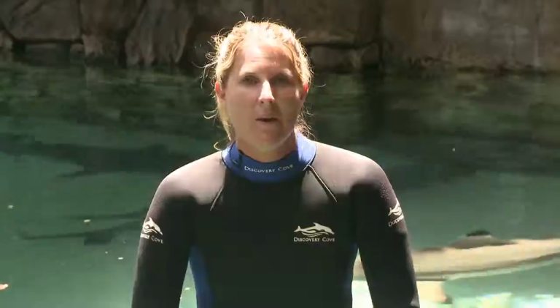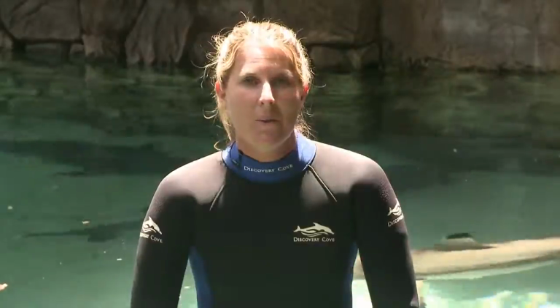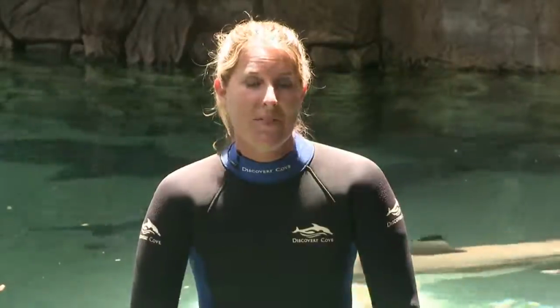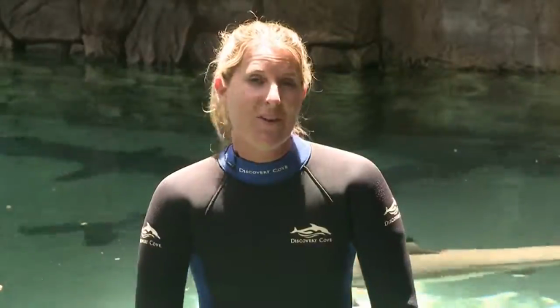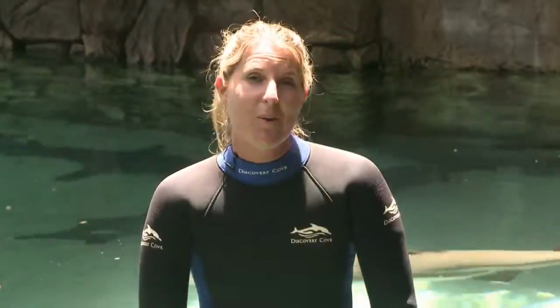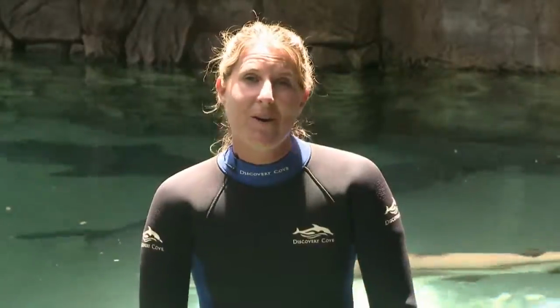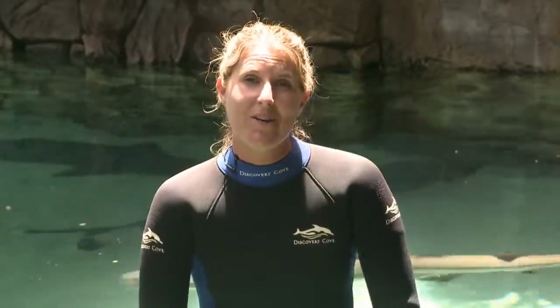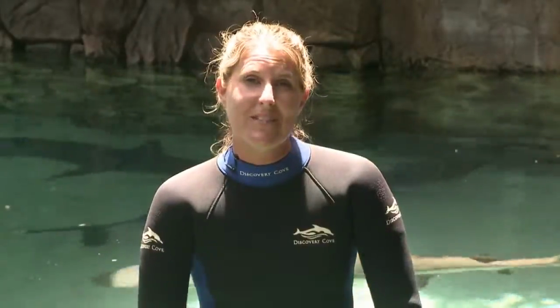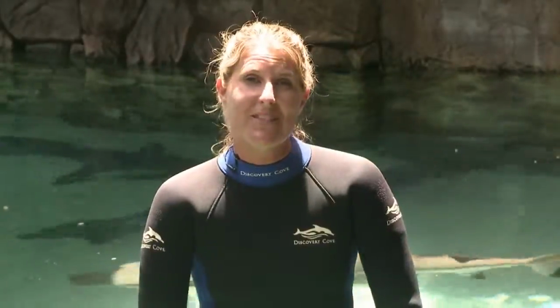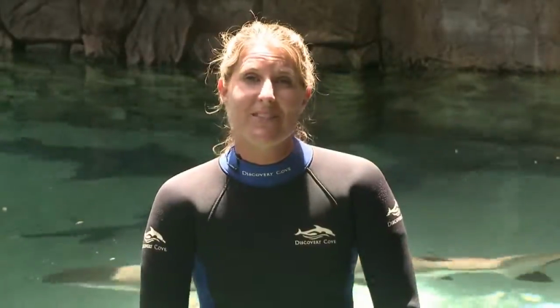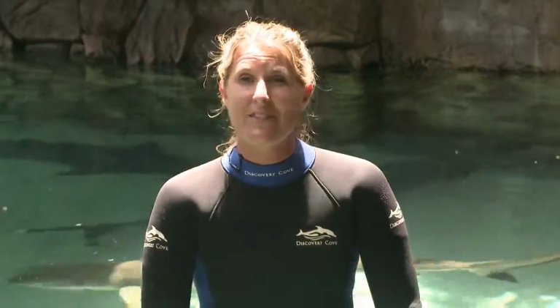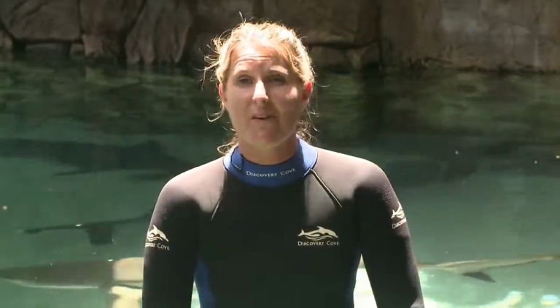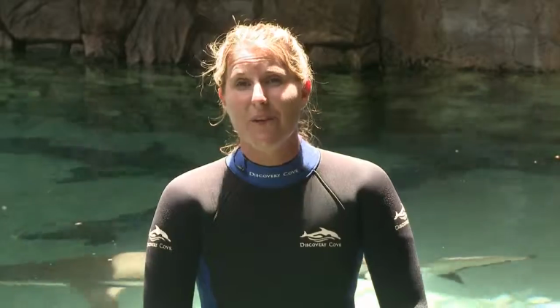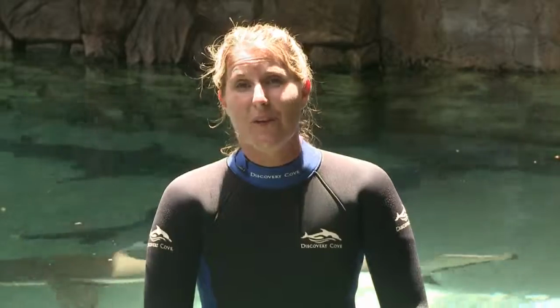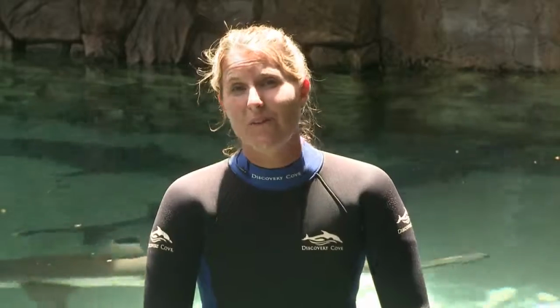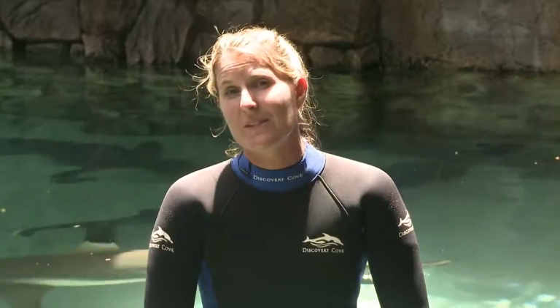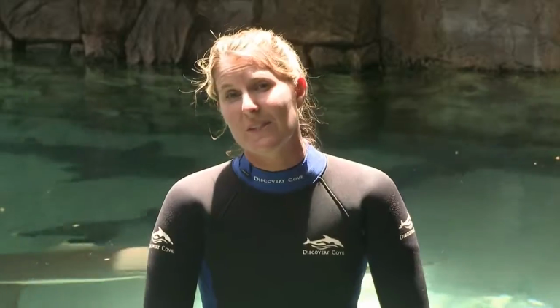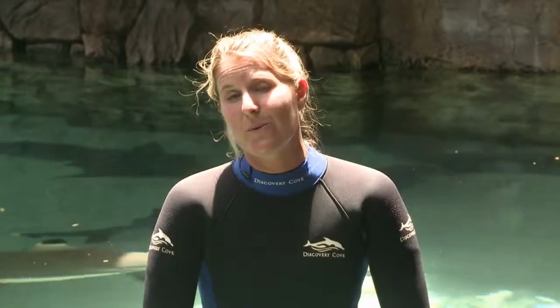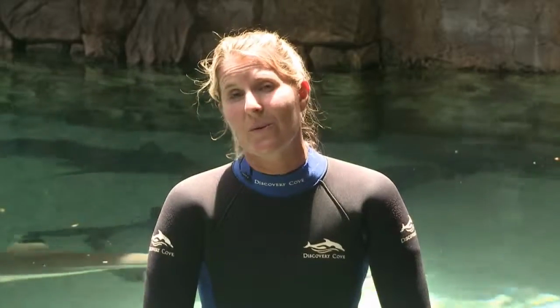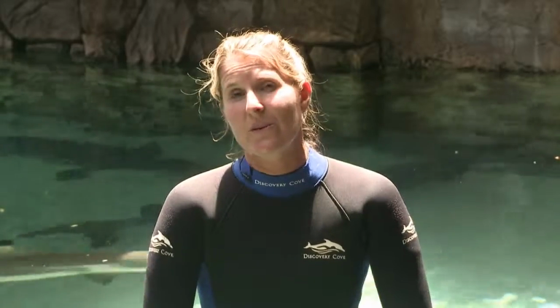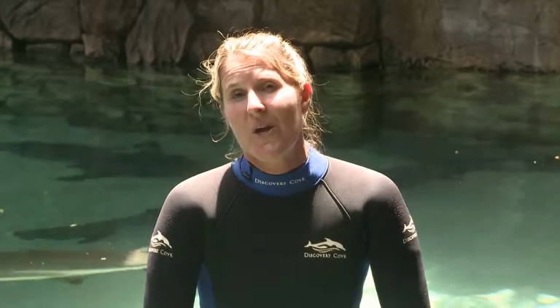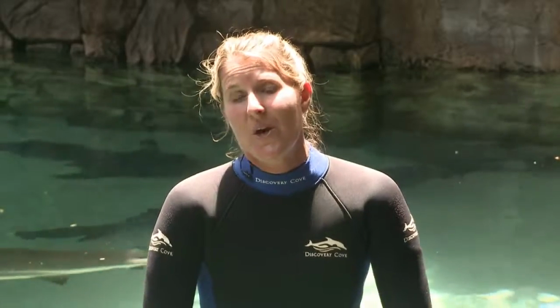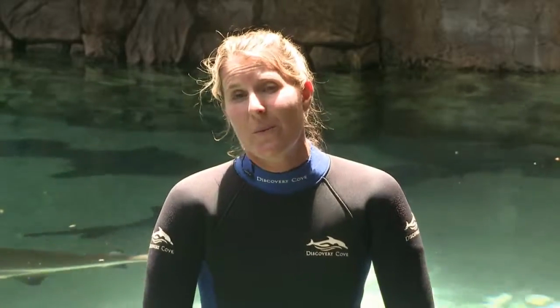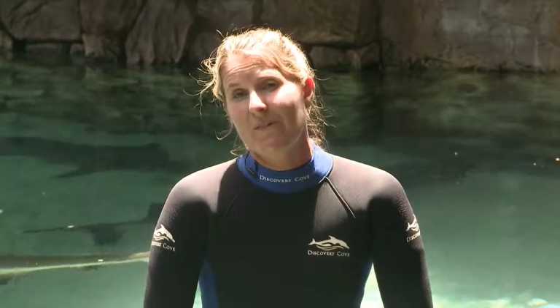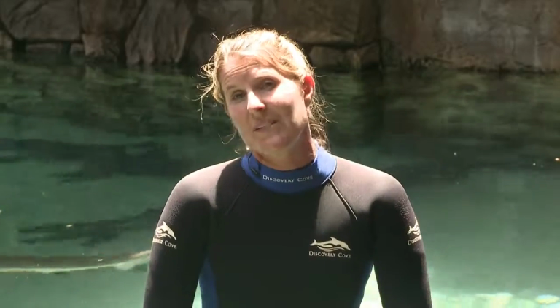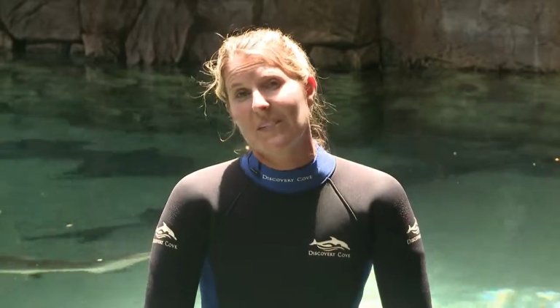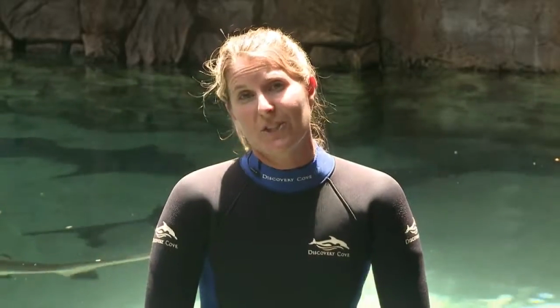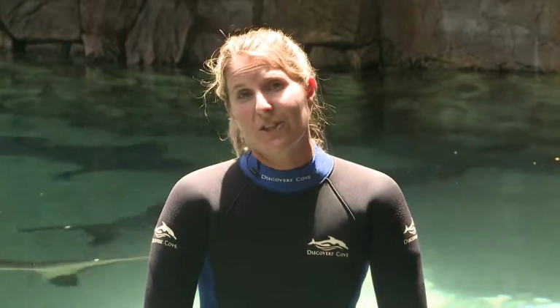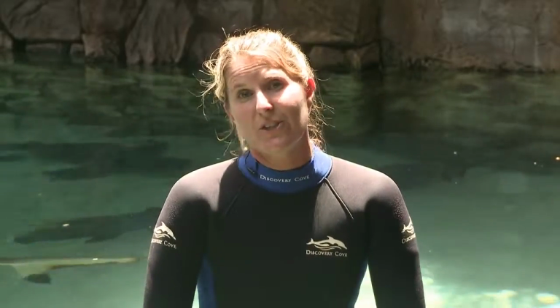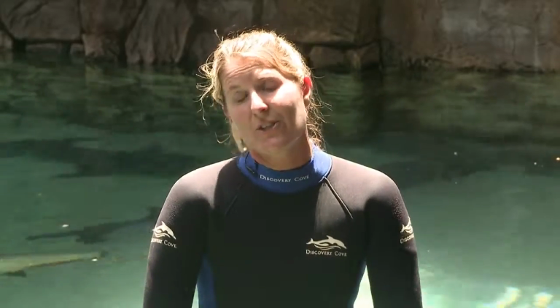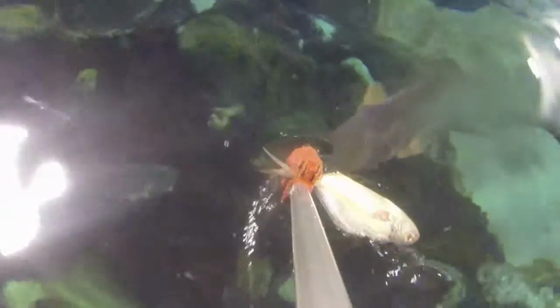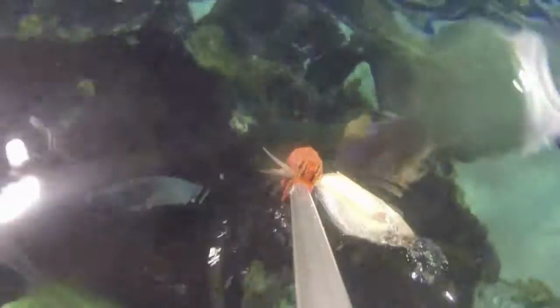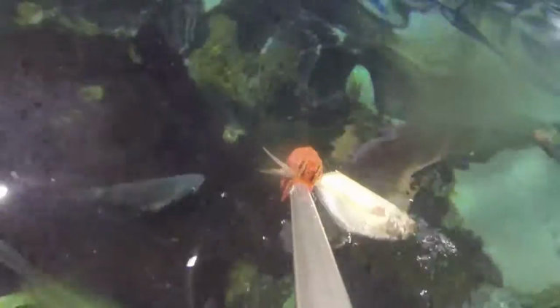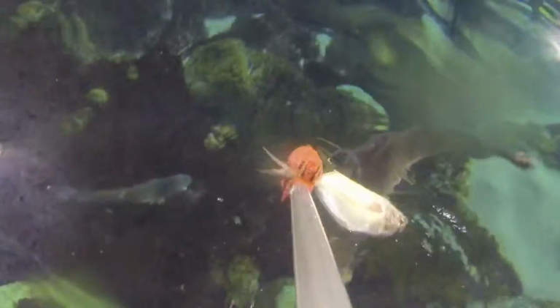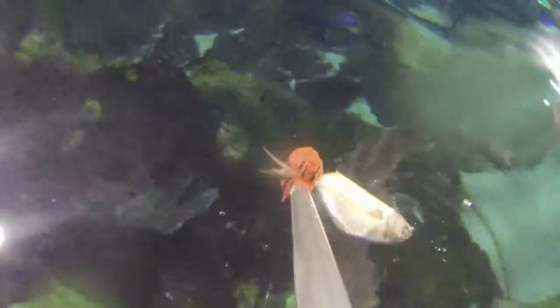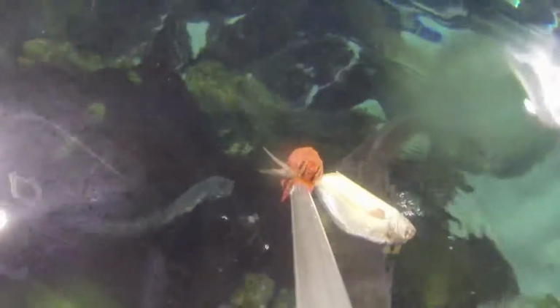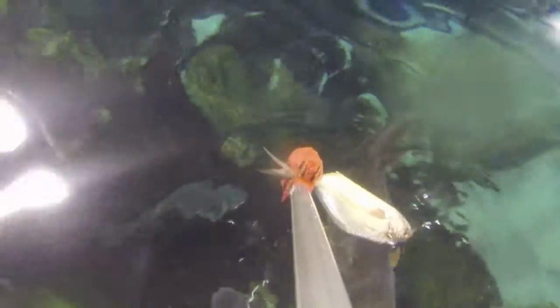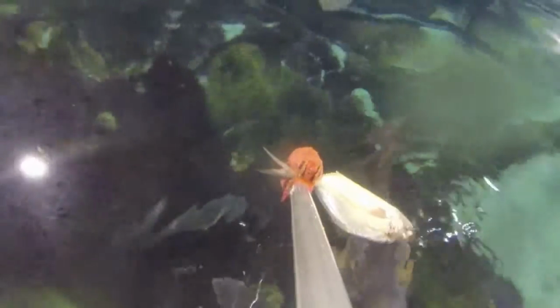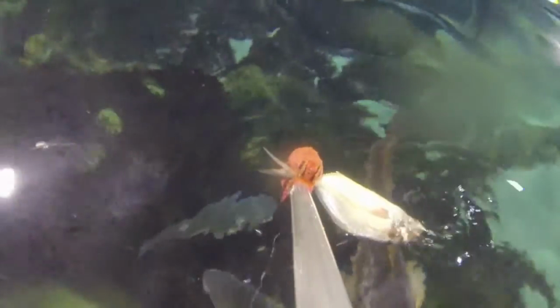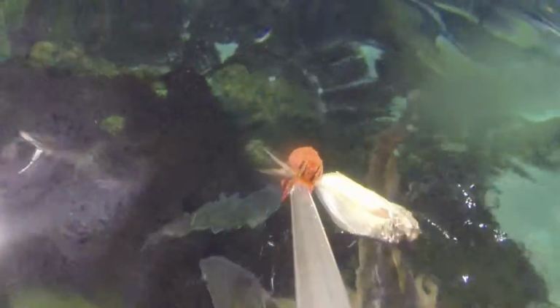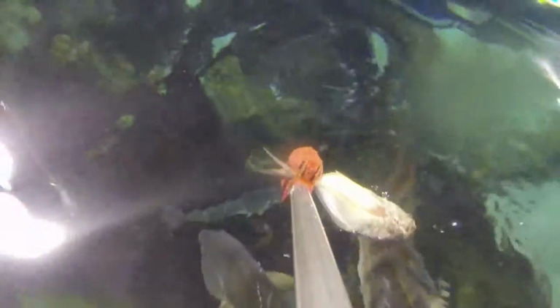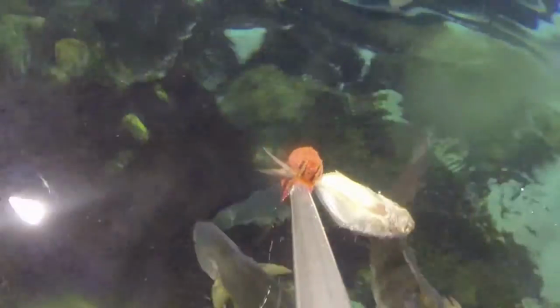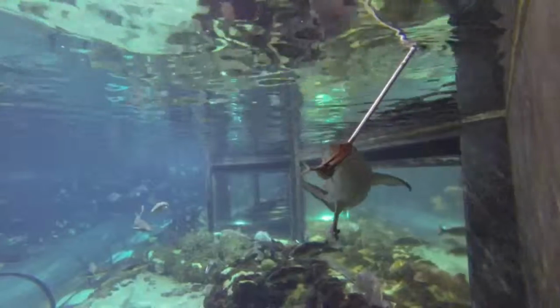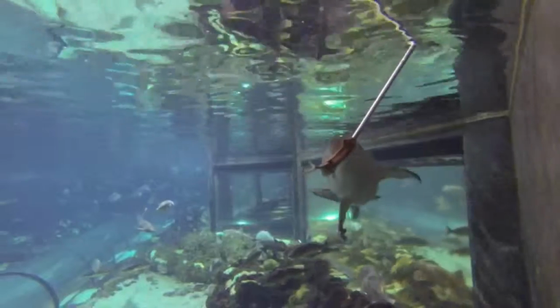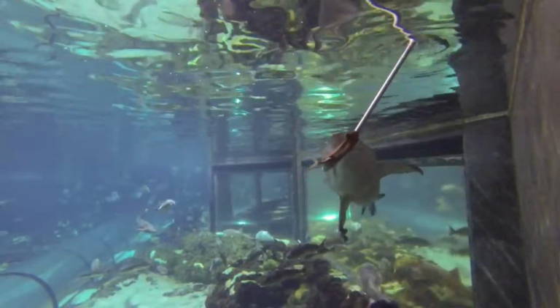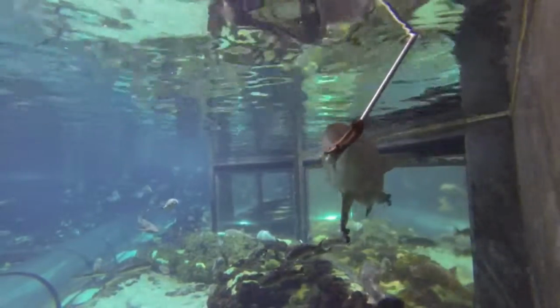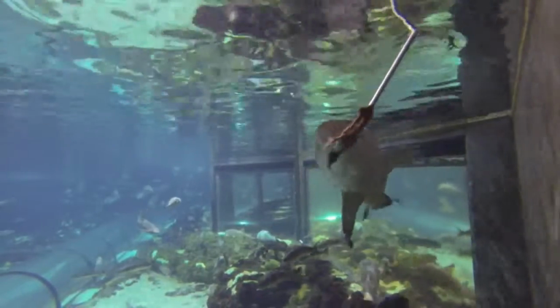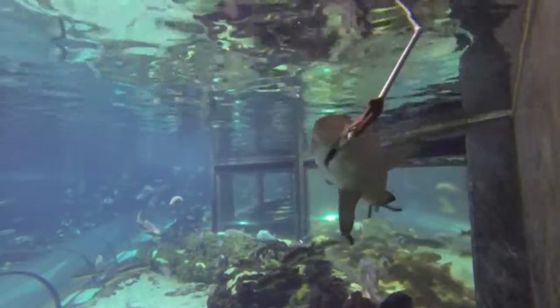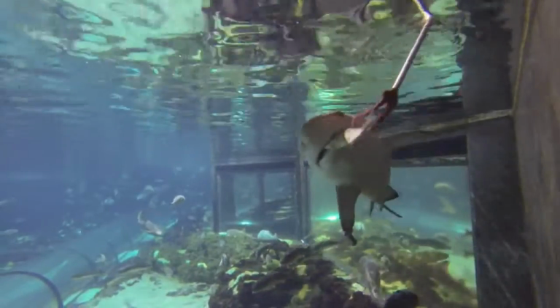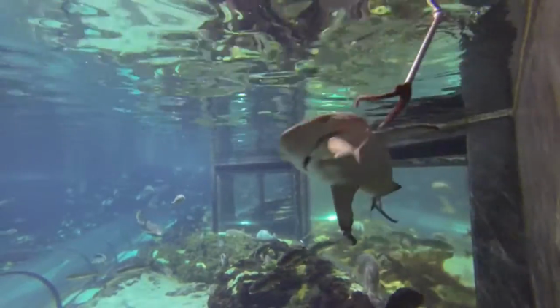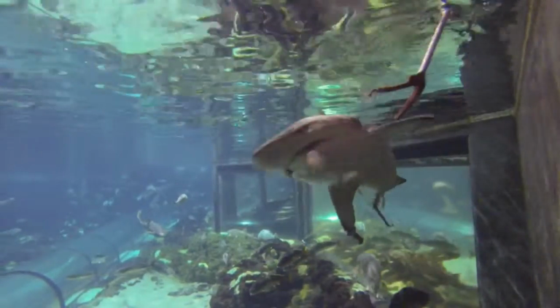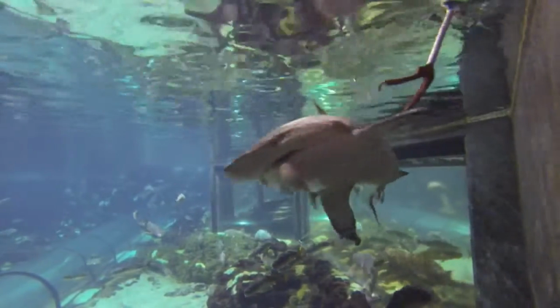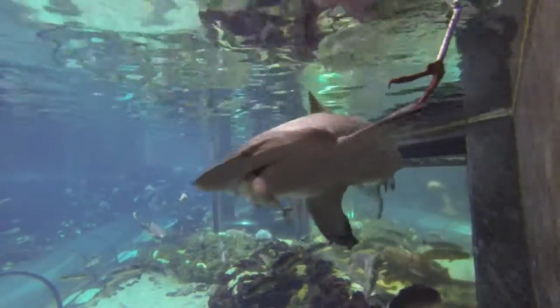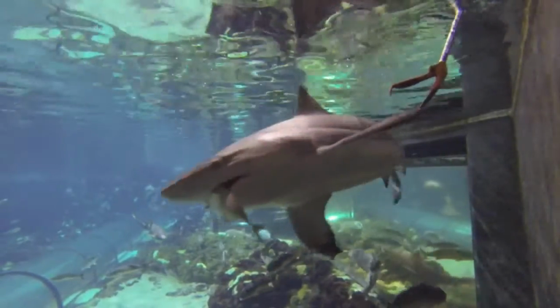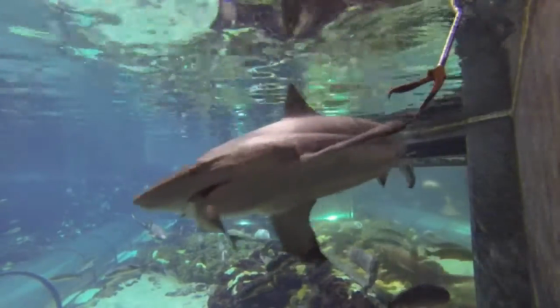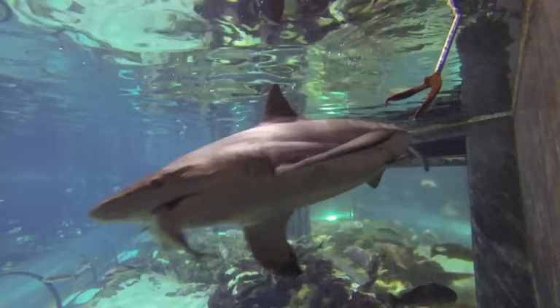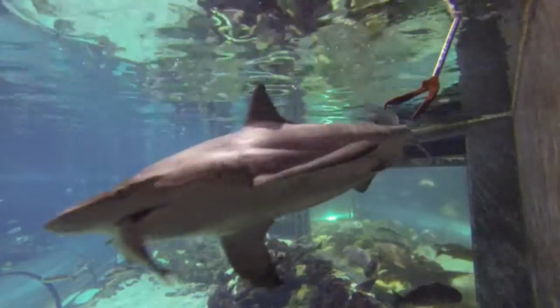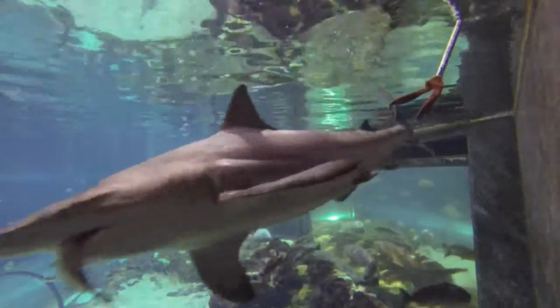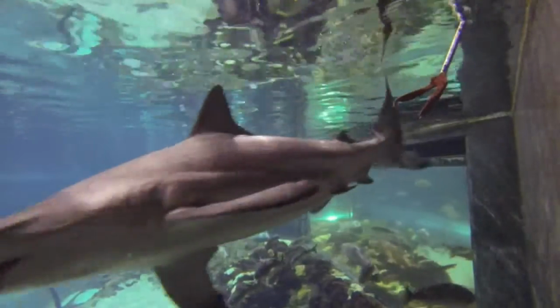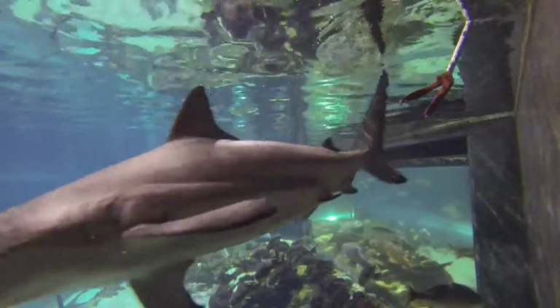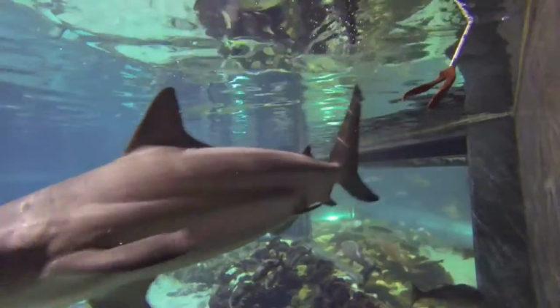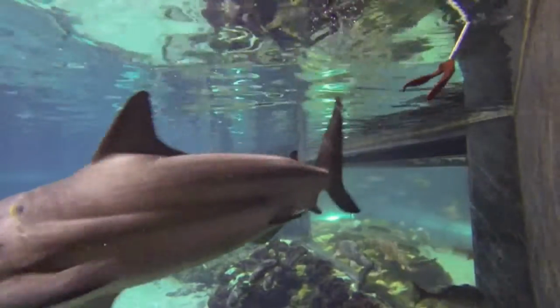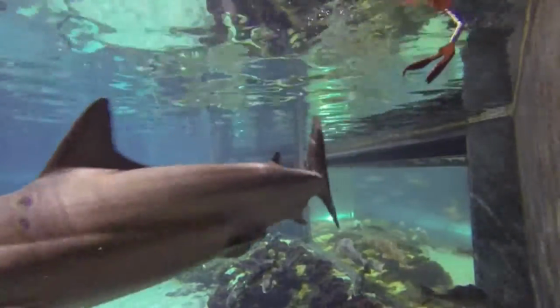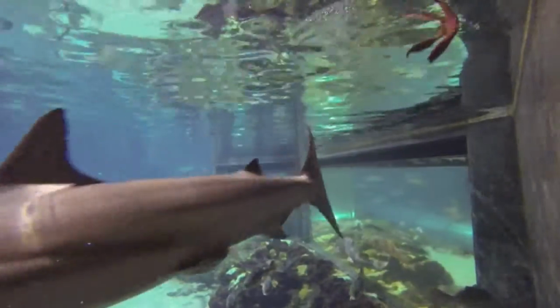Within our parks here at Discovery Cove and SeaWorld, we've conditioned our sharks to recognize a feeding station, which allows us to monitor their health and diet.